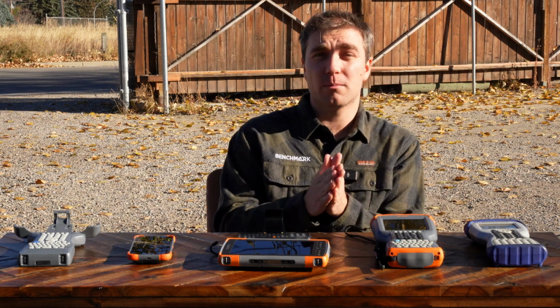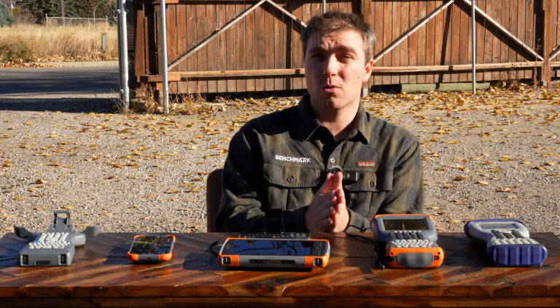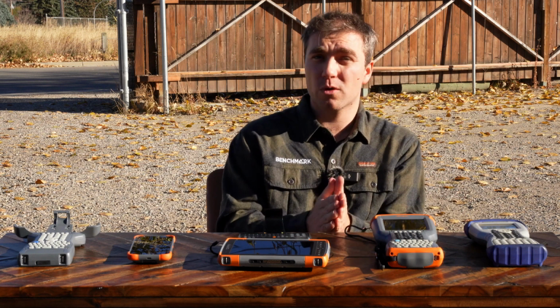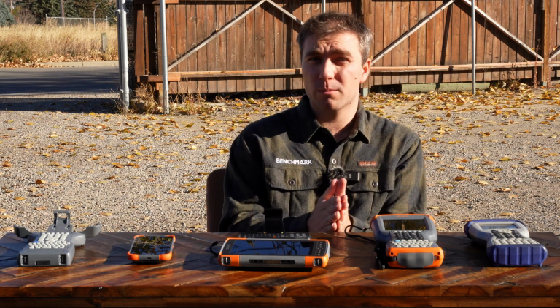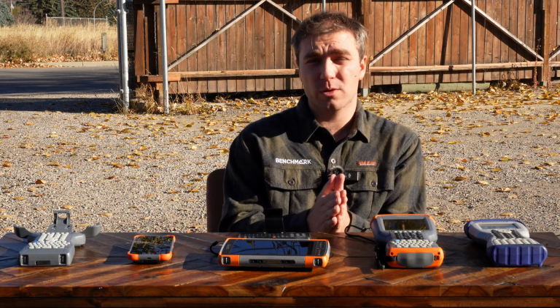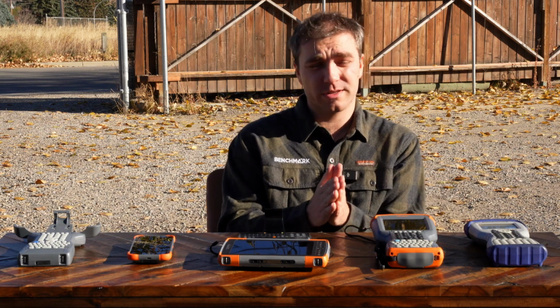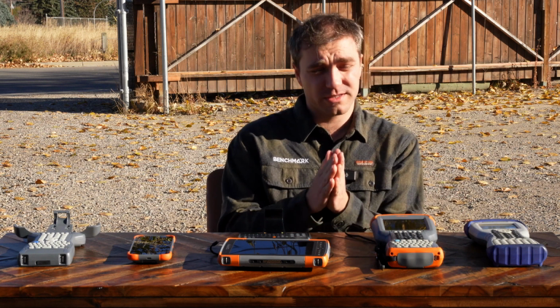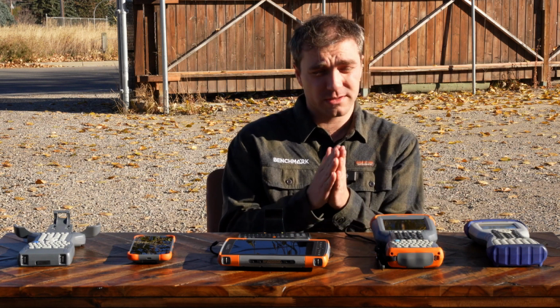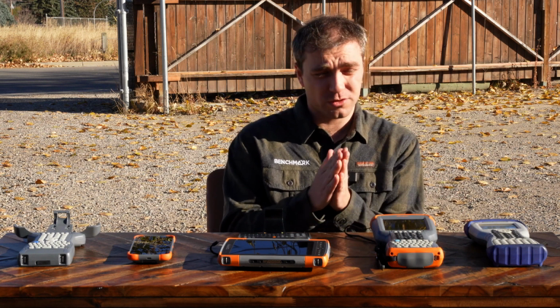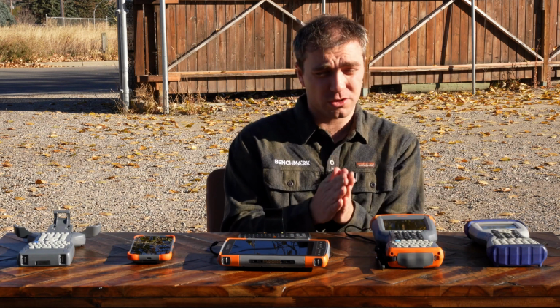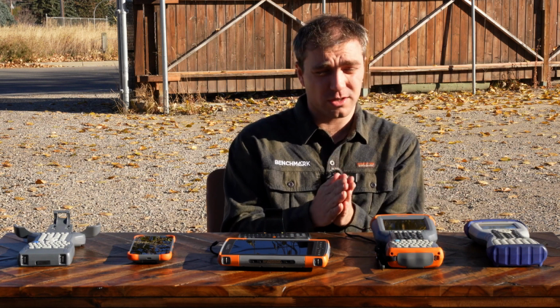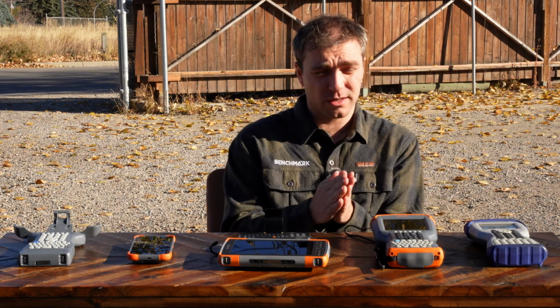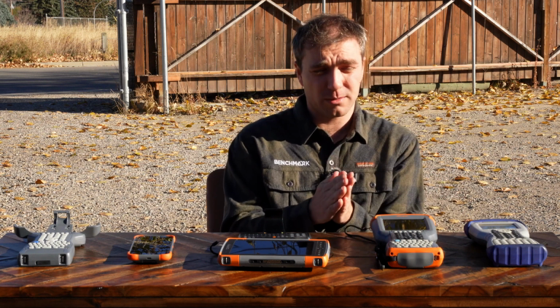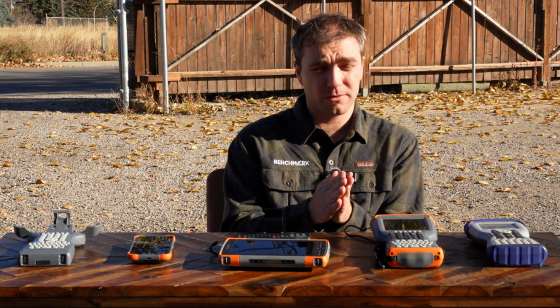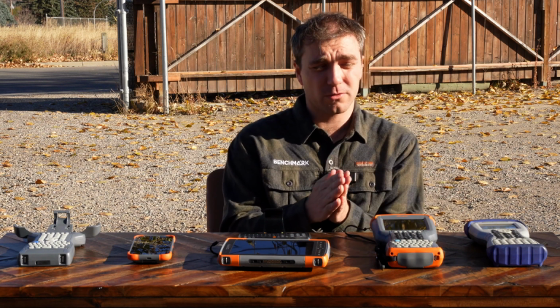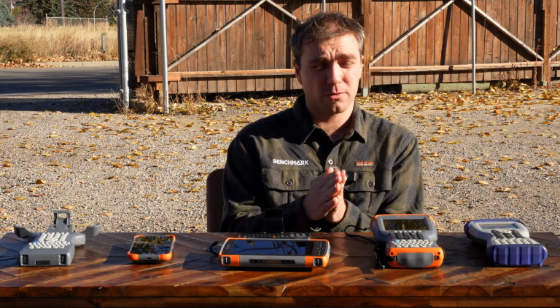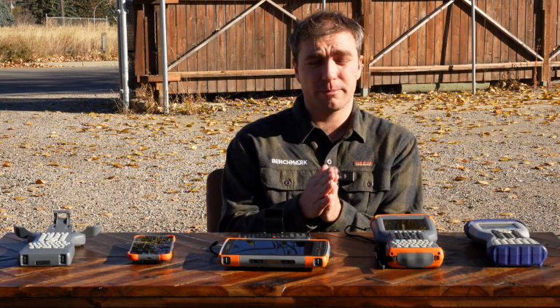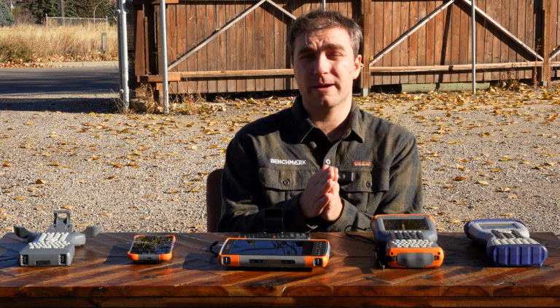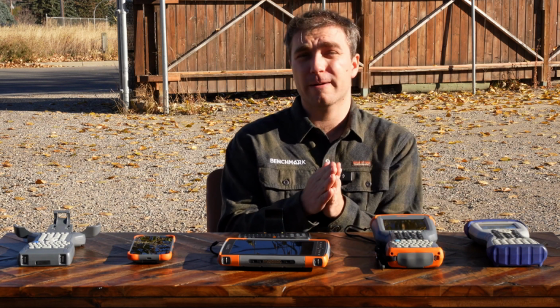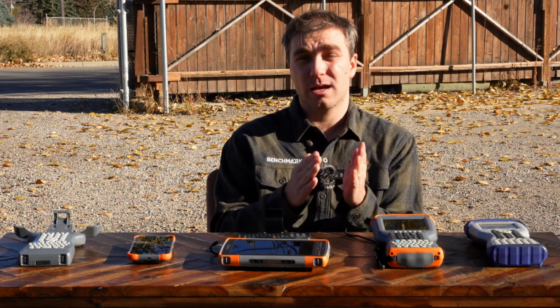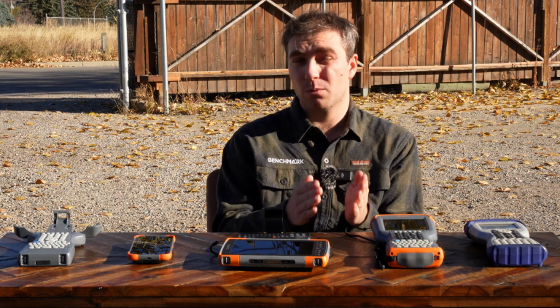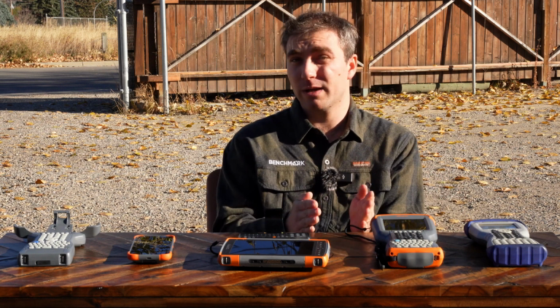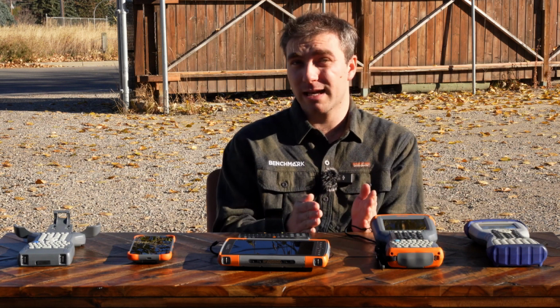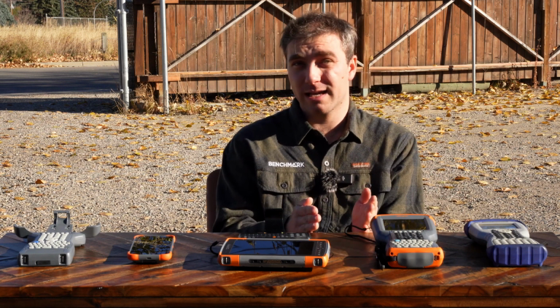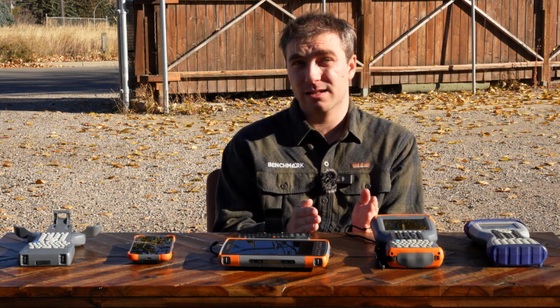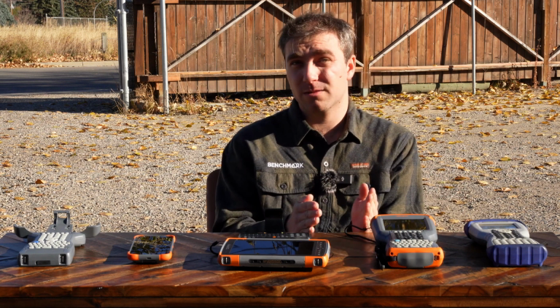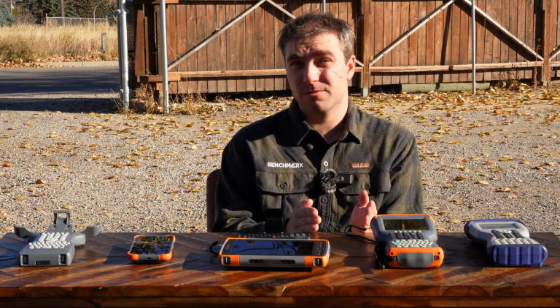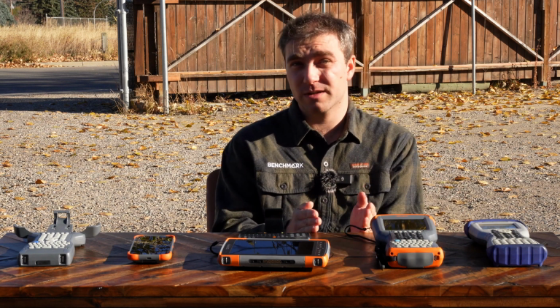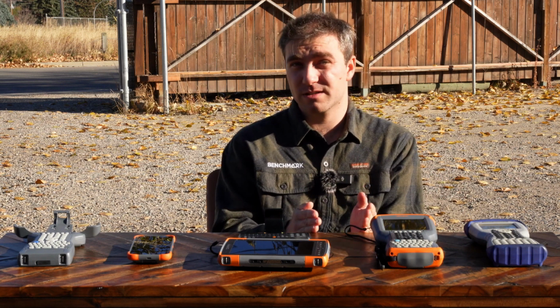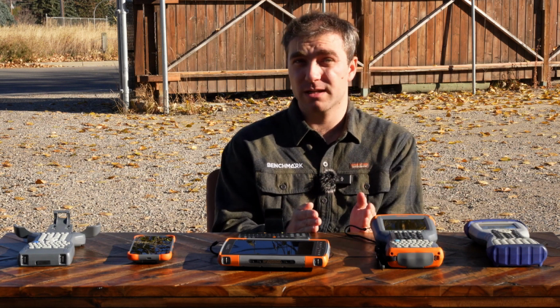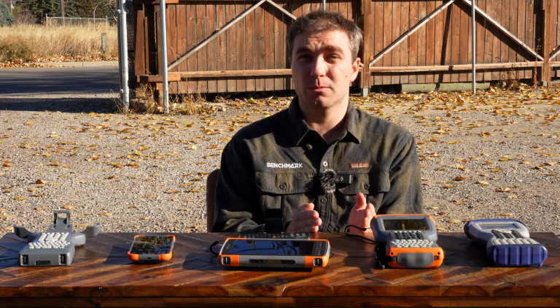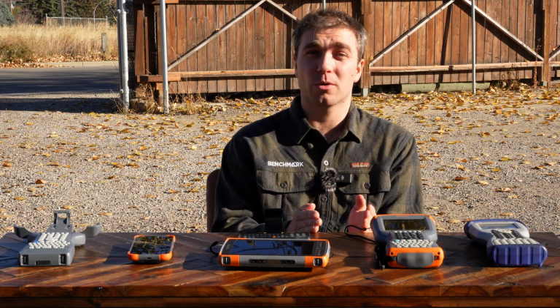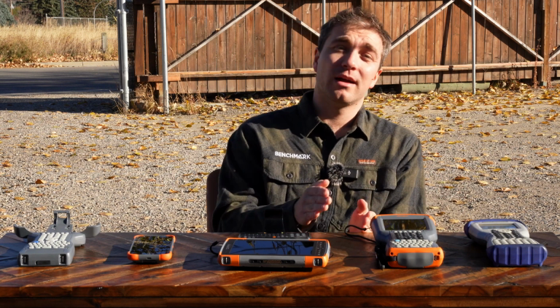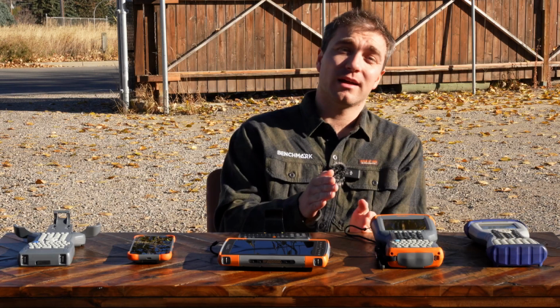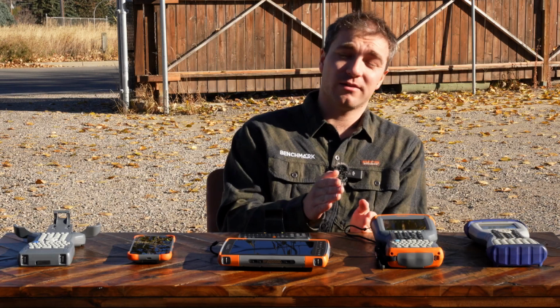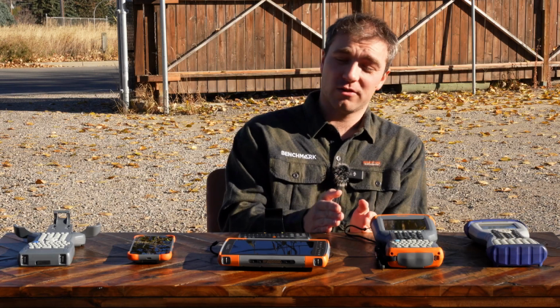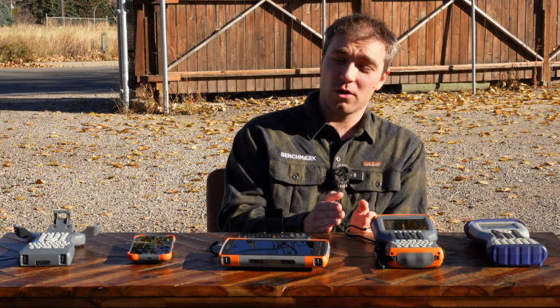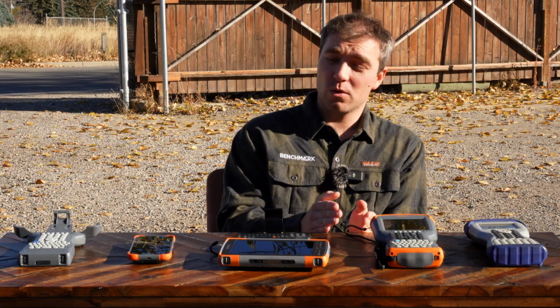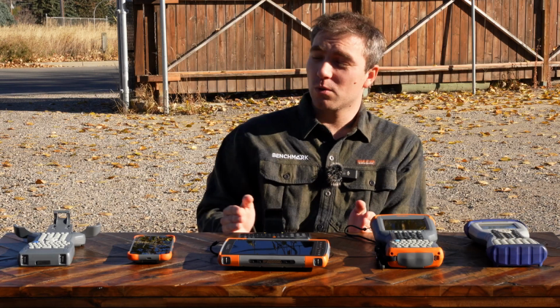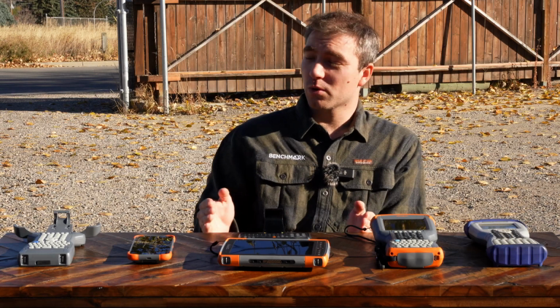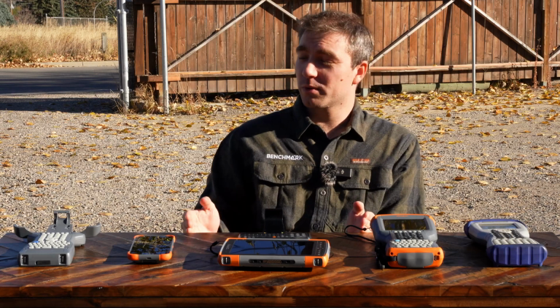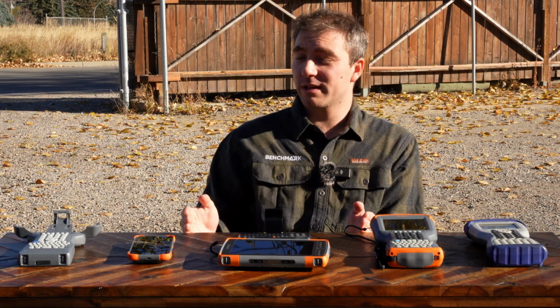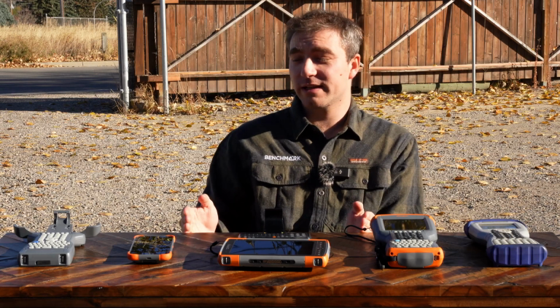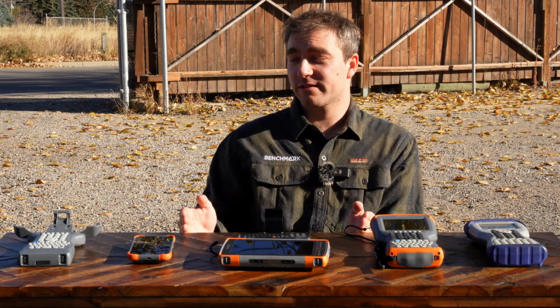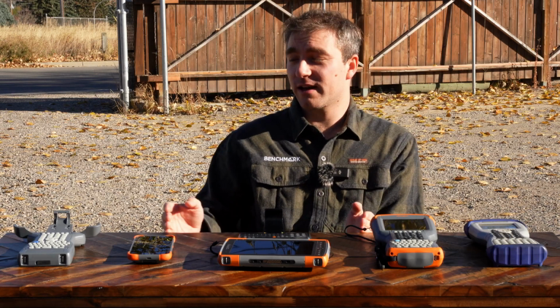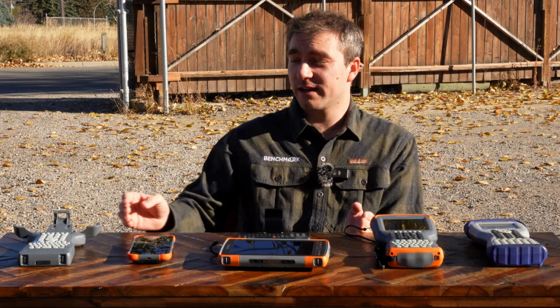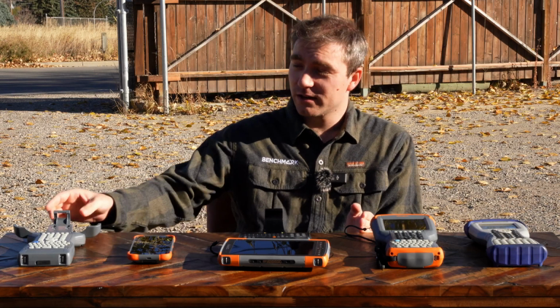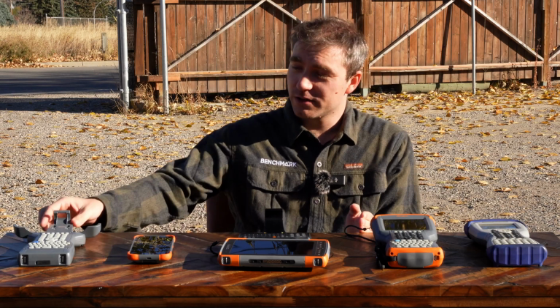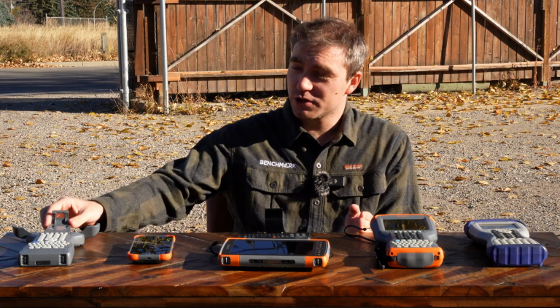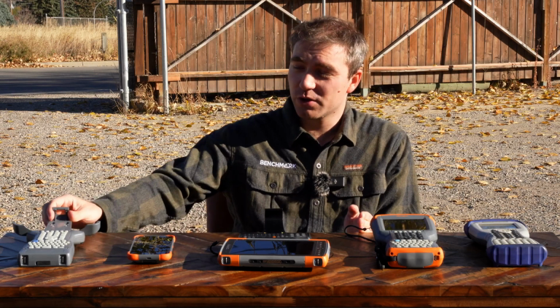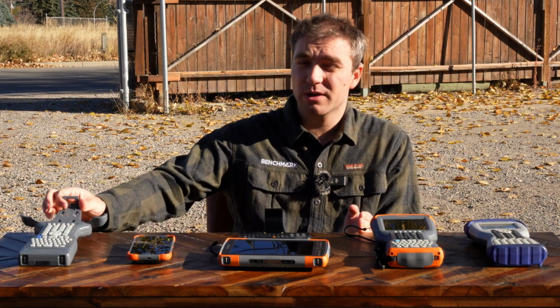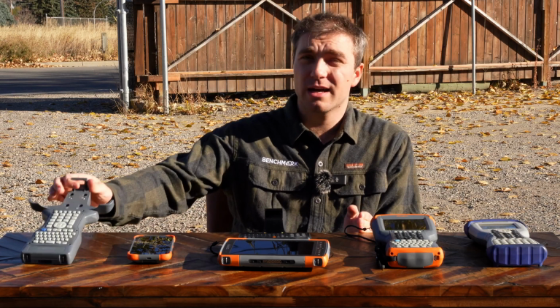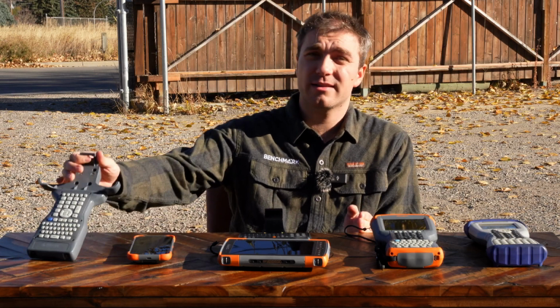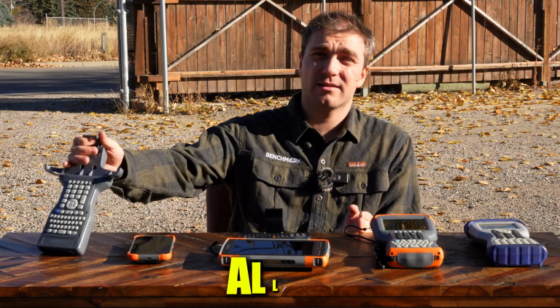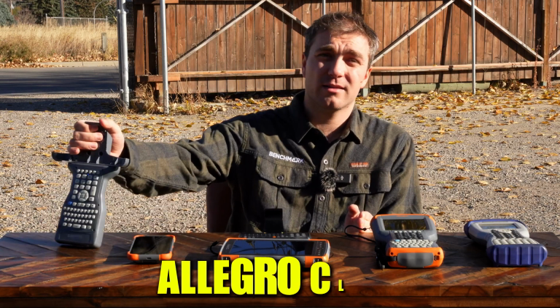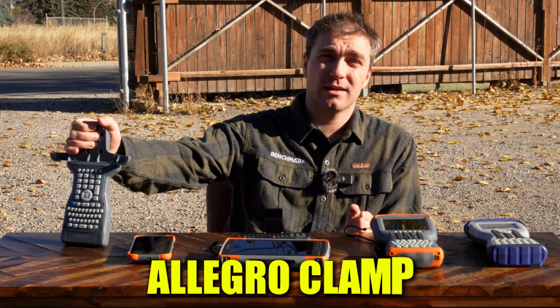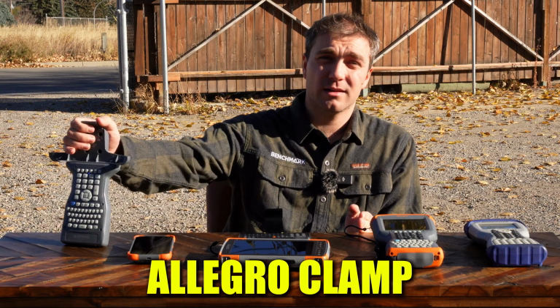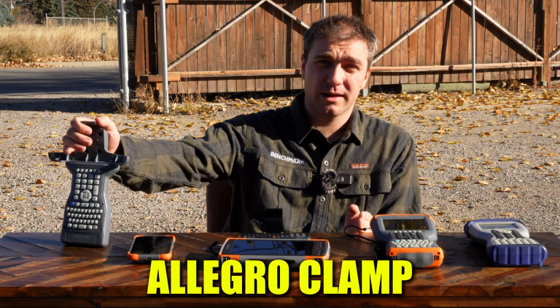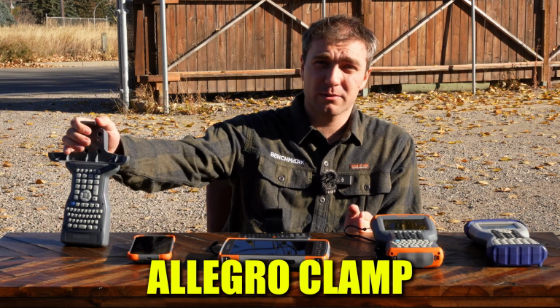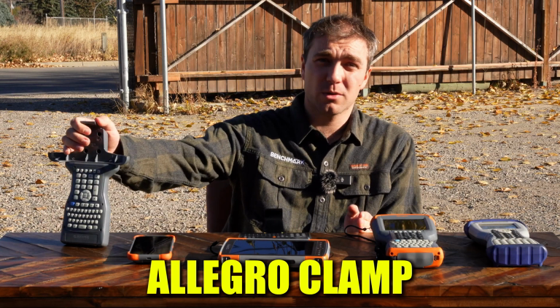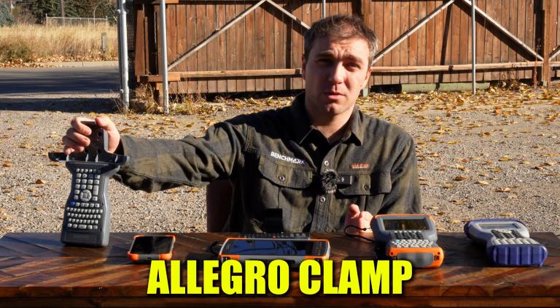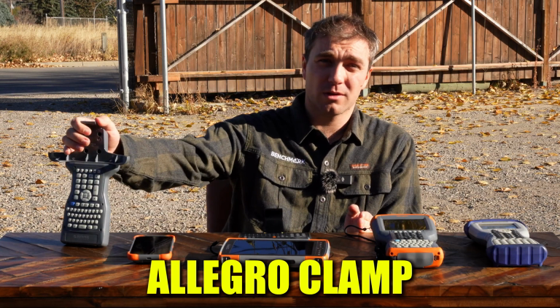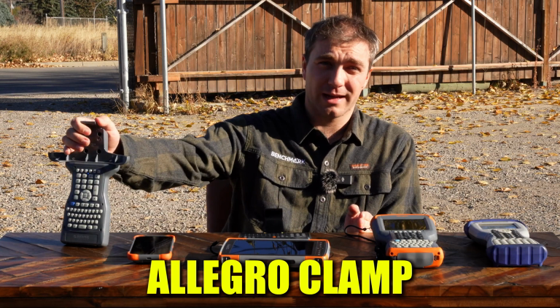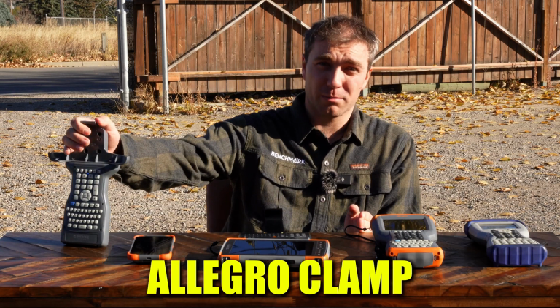But more and more, these things are starting to come in for repair and we can't get them fixed anymore. And so we're really excited to show you guys the Allegro Clamp.